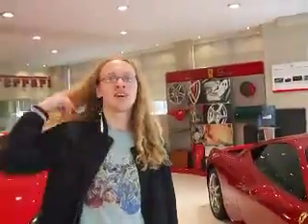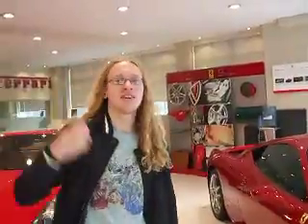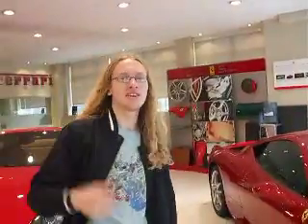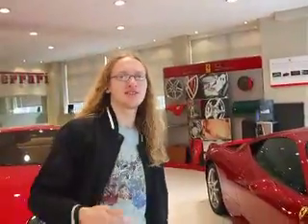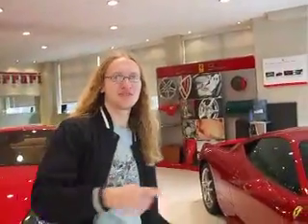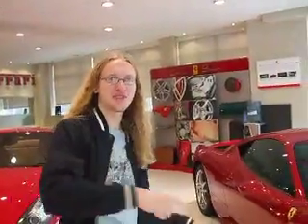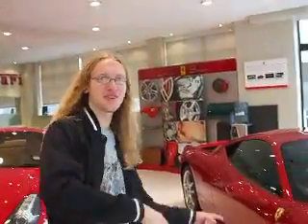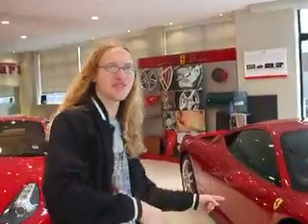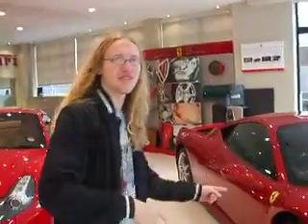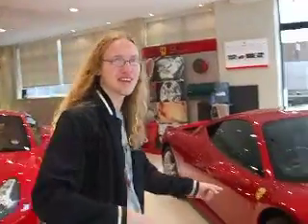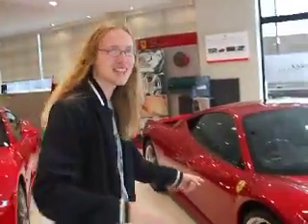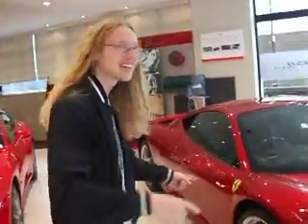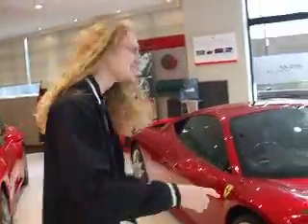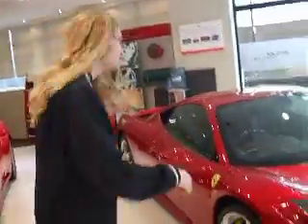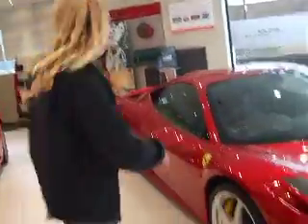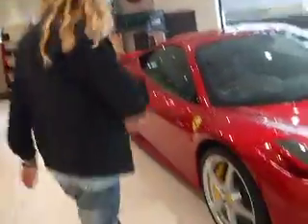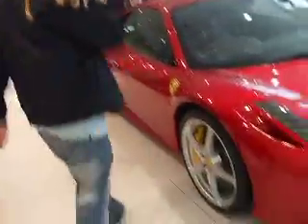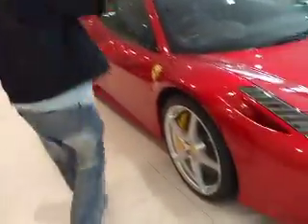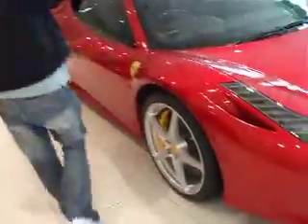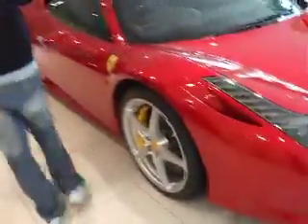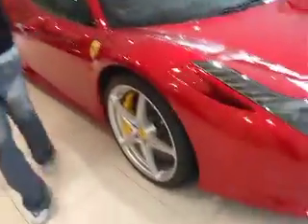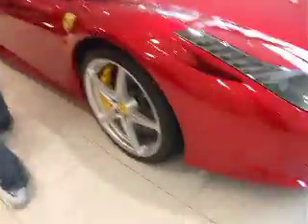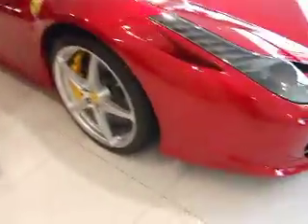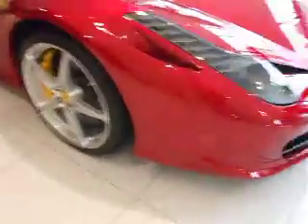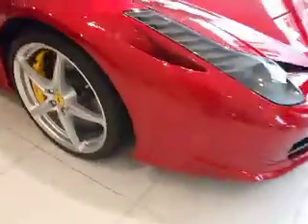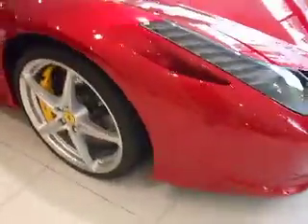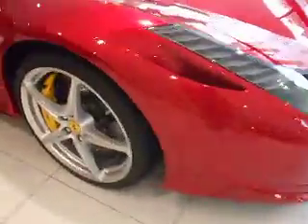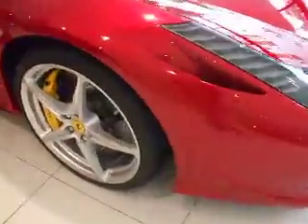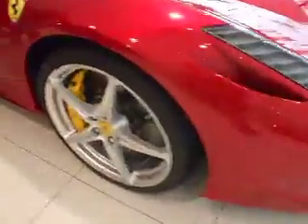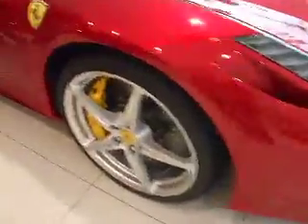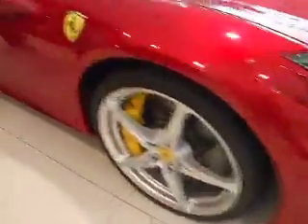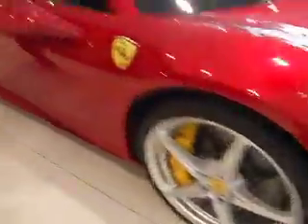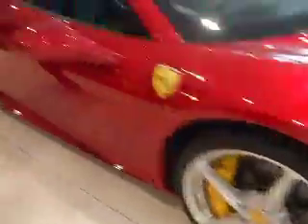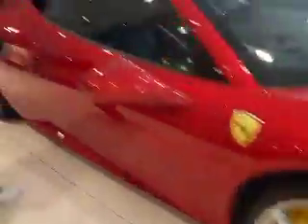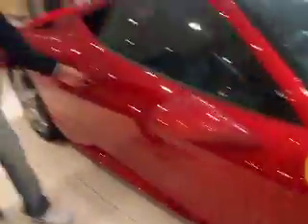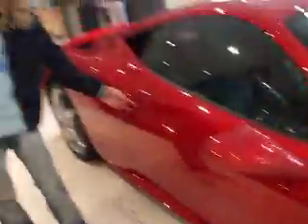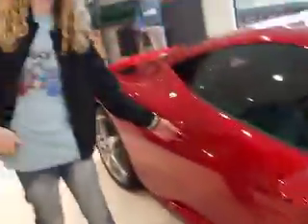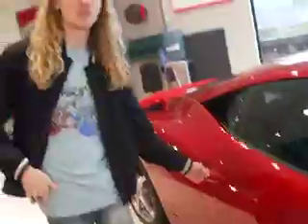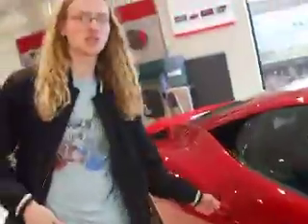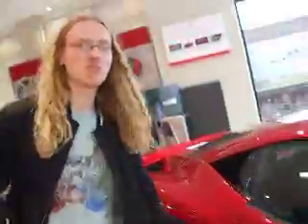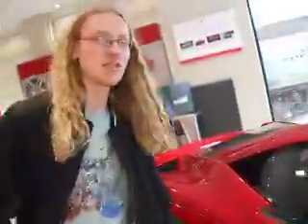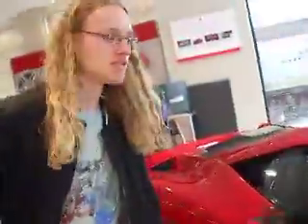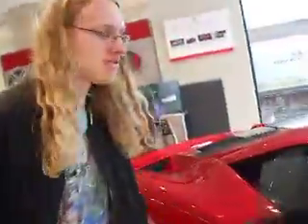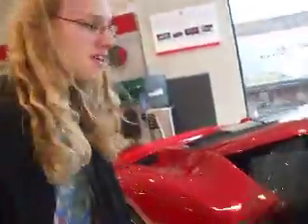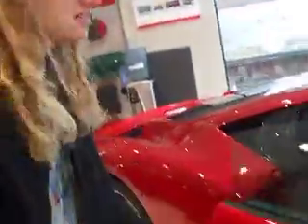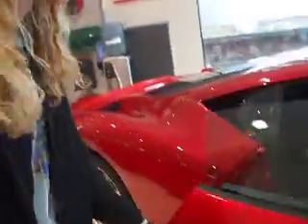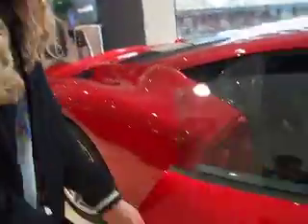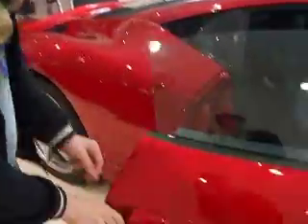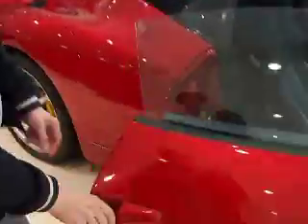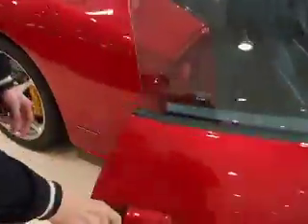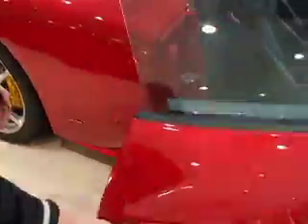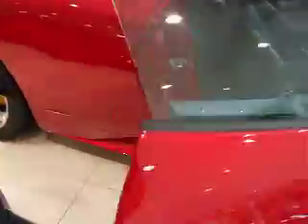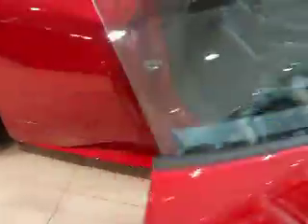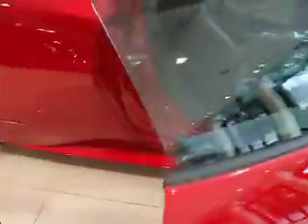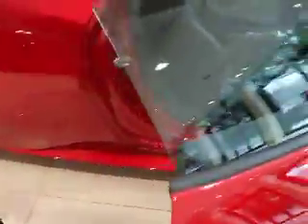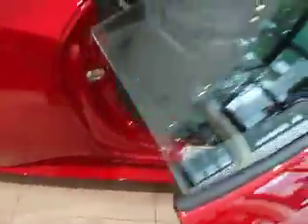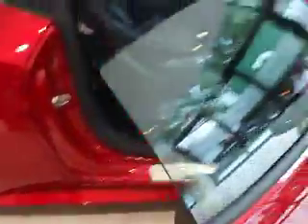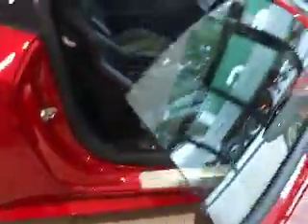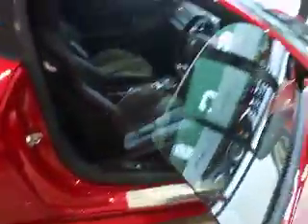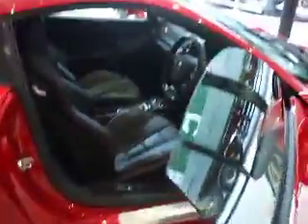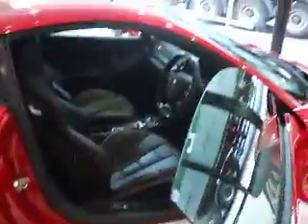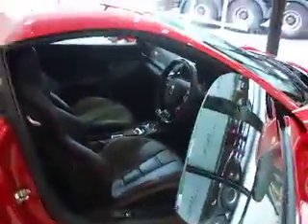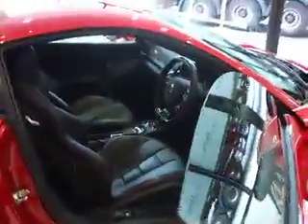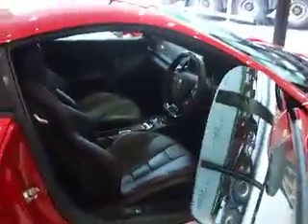This is the Ferrari 458 Italia, finished in Rosso Monza red, which is a special colour just for this car.